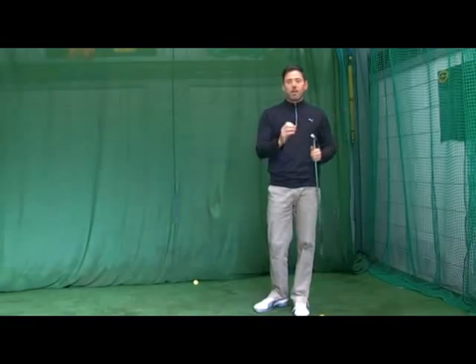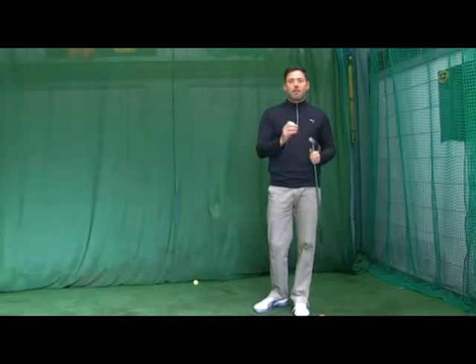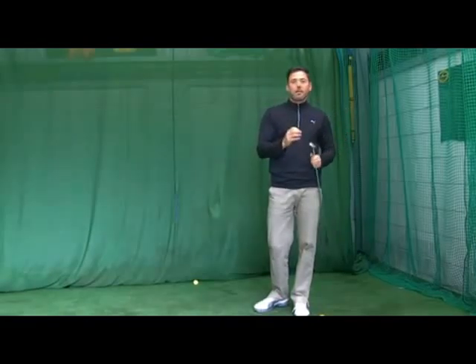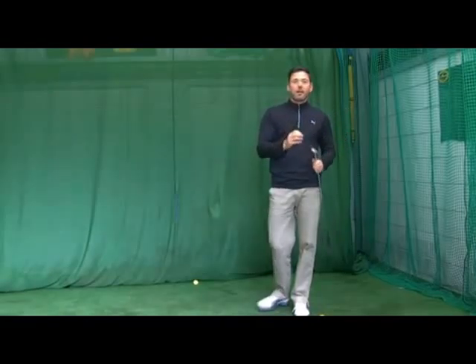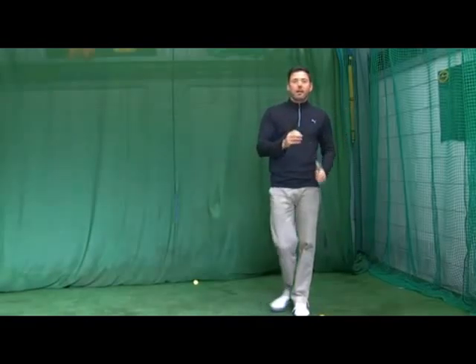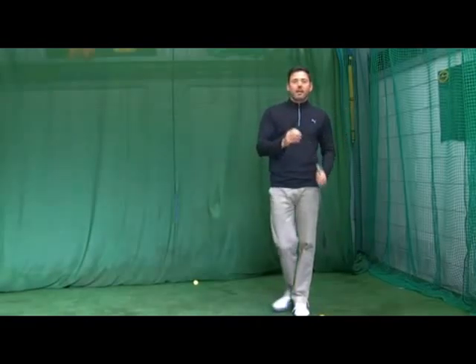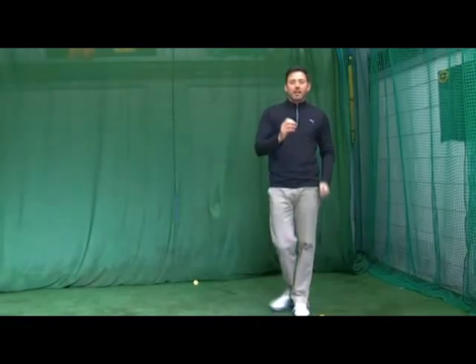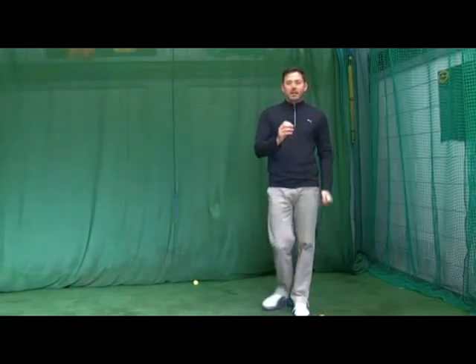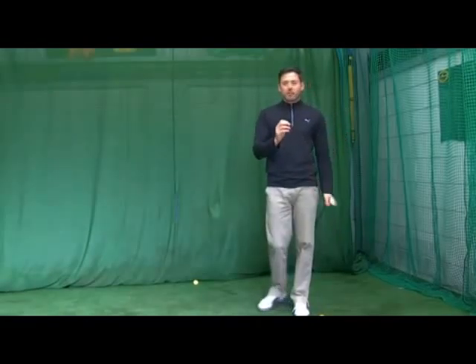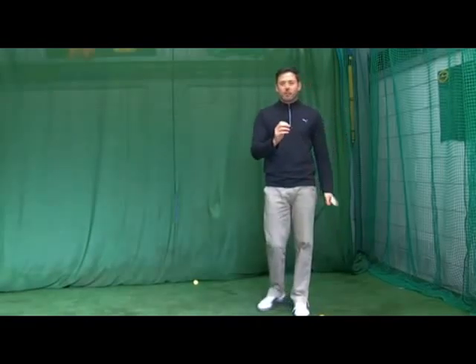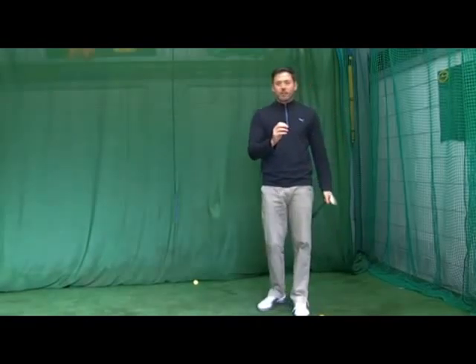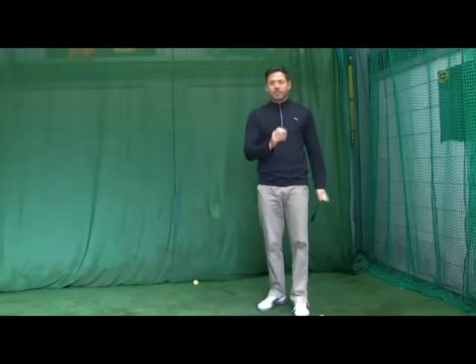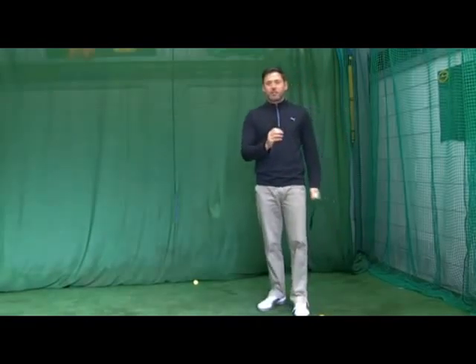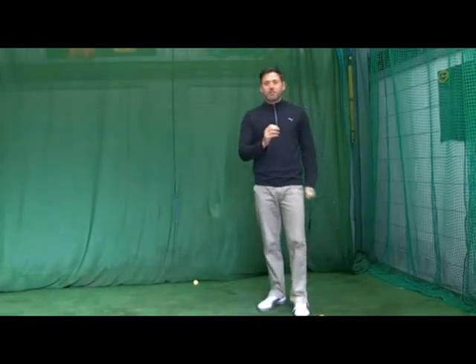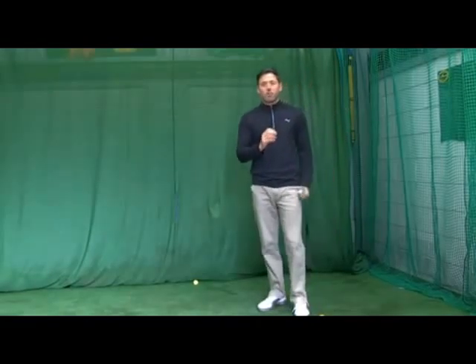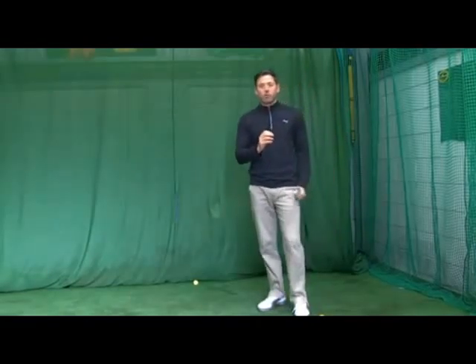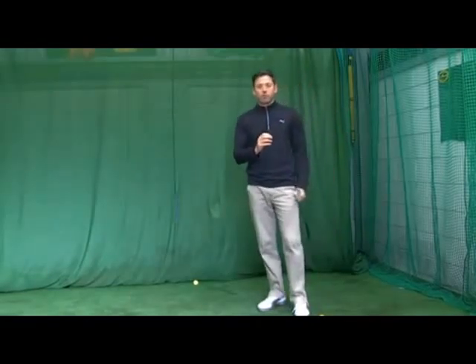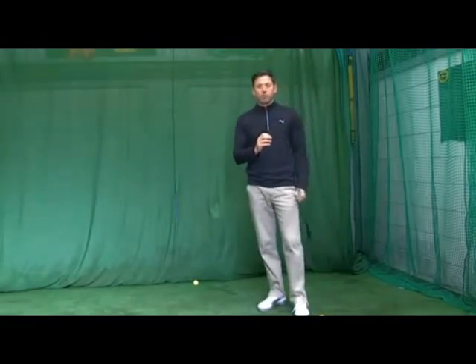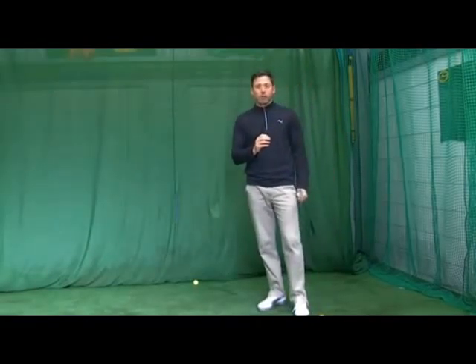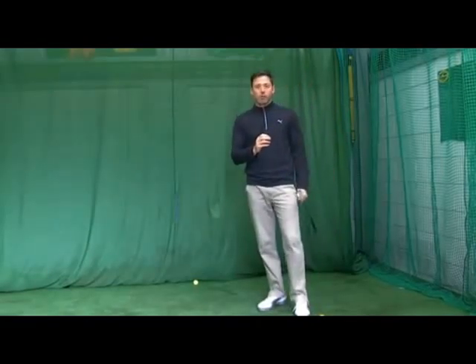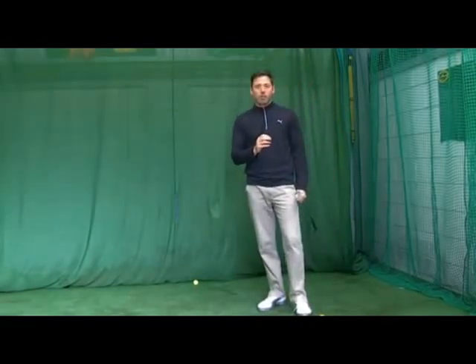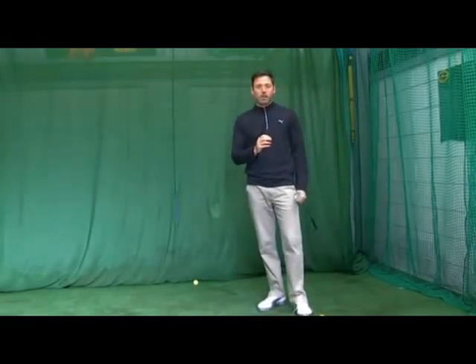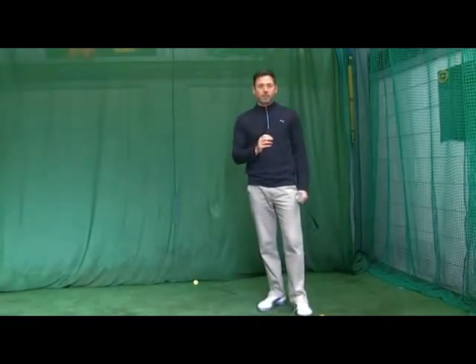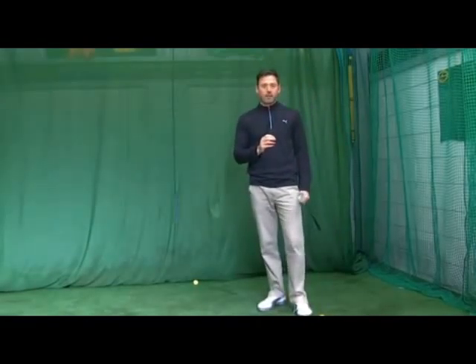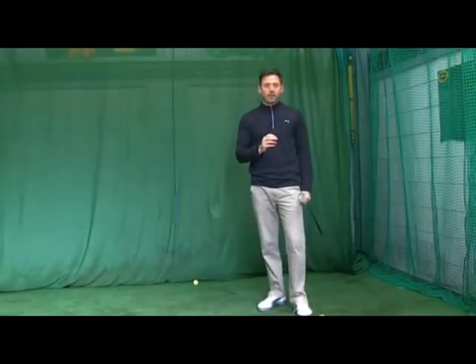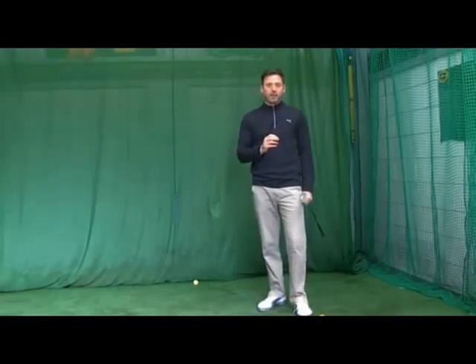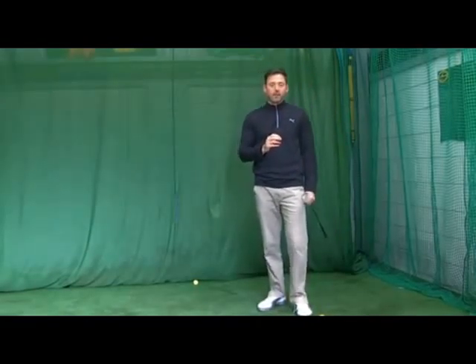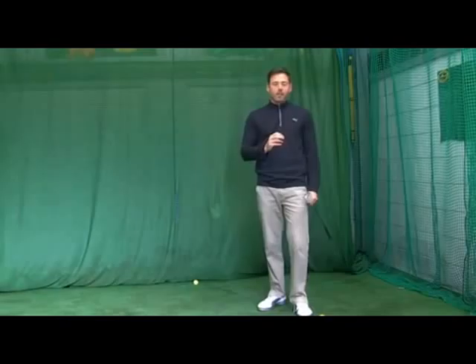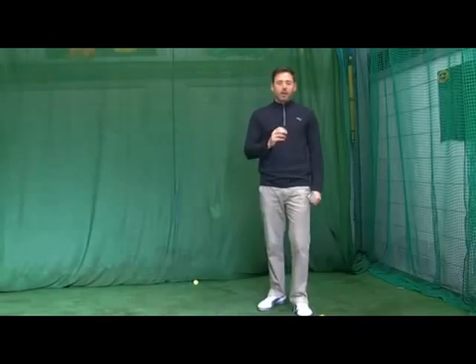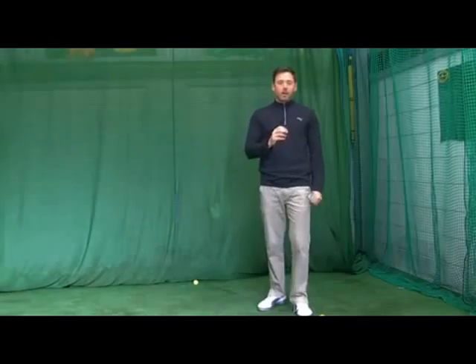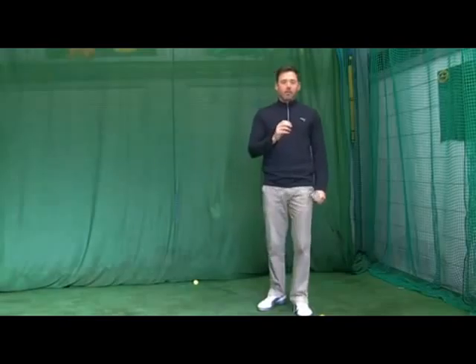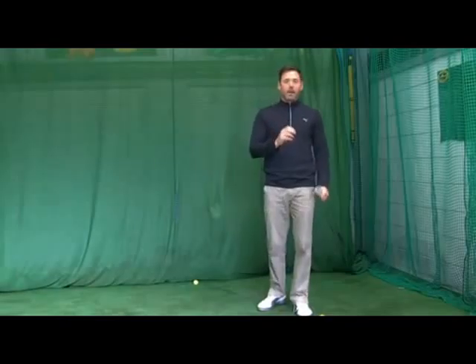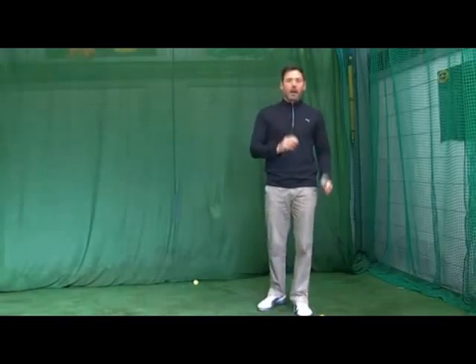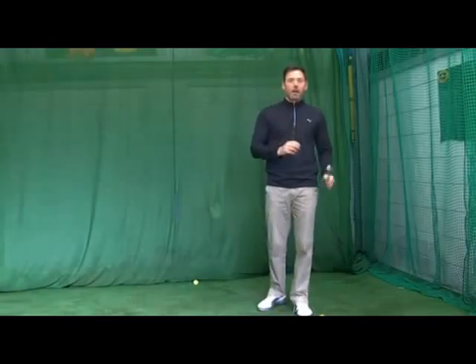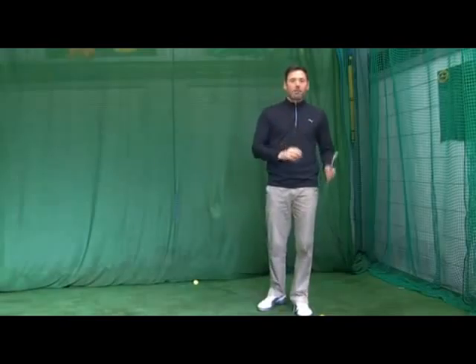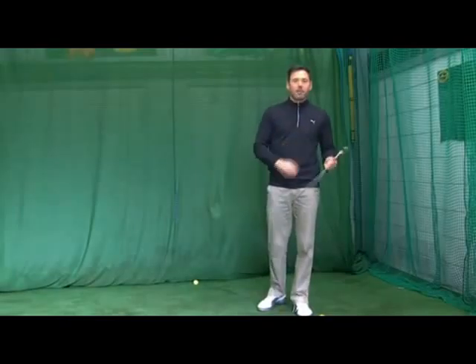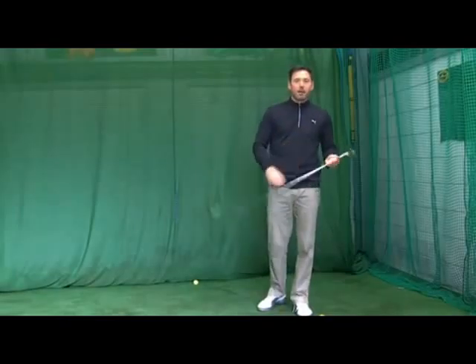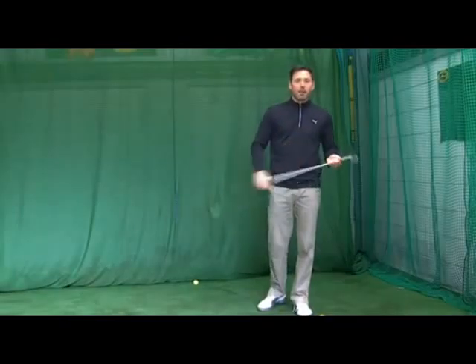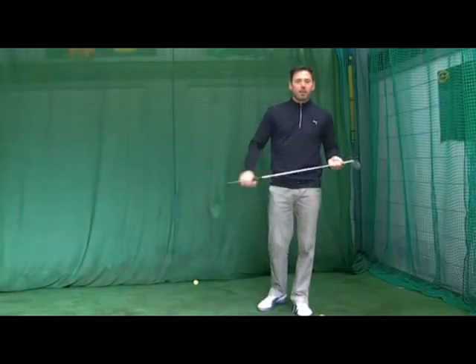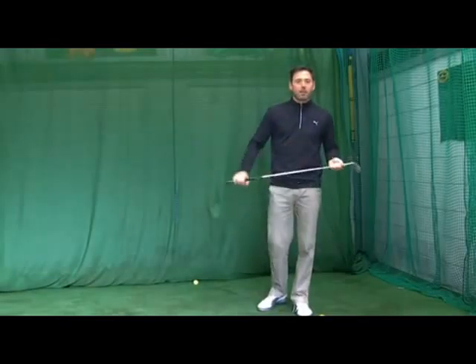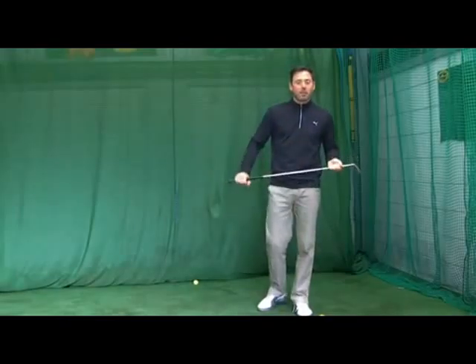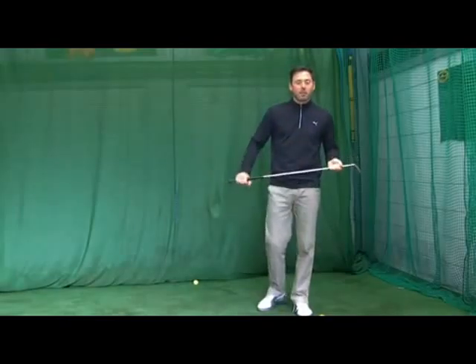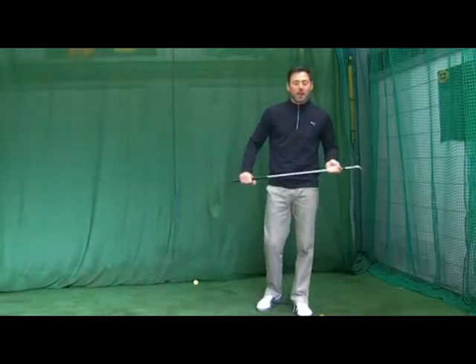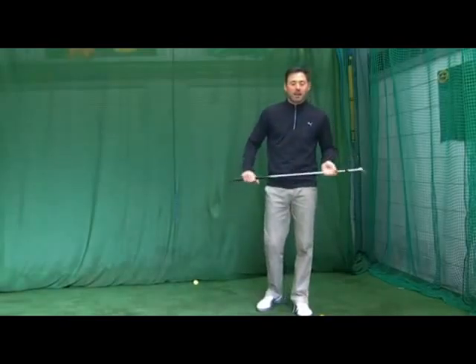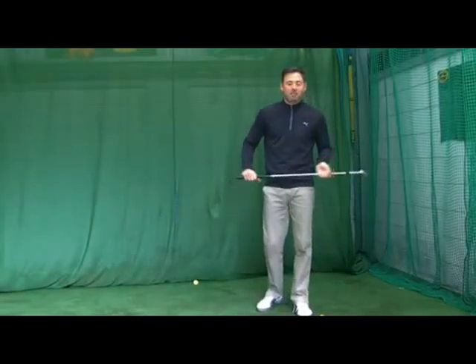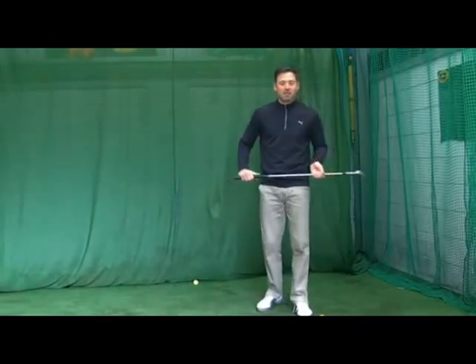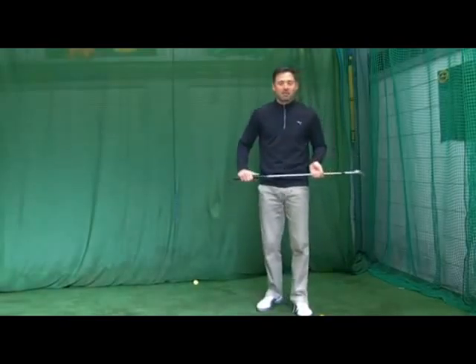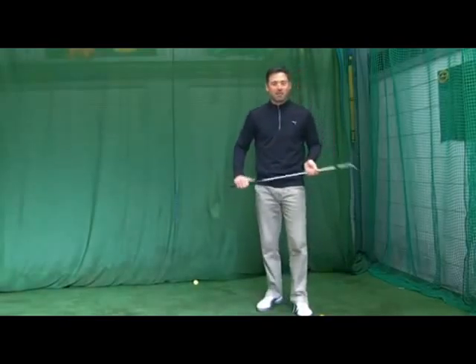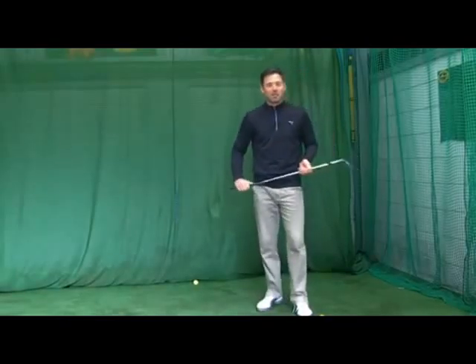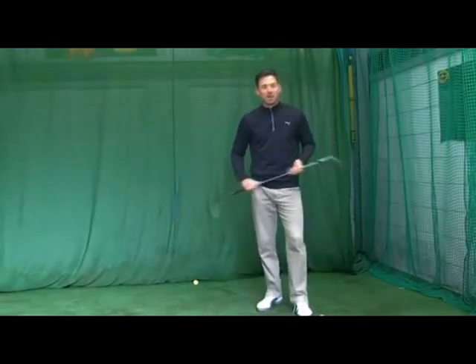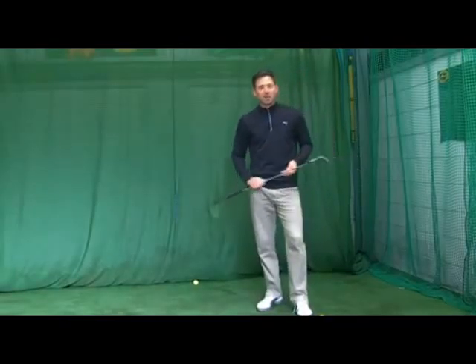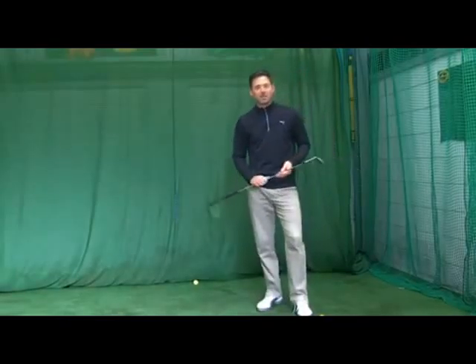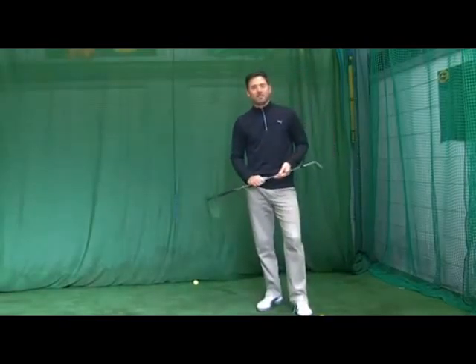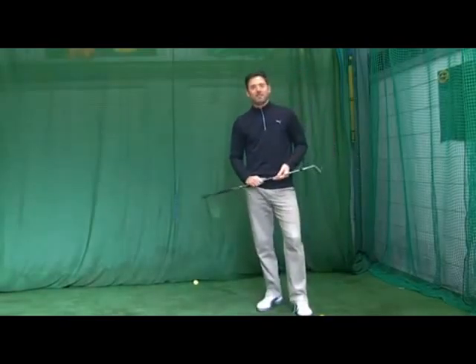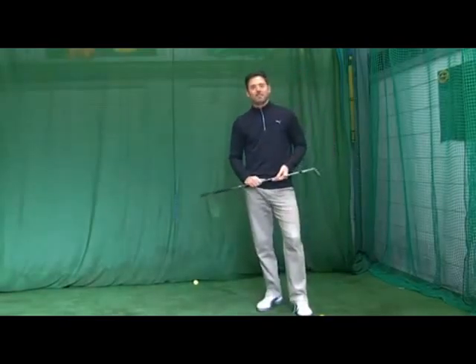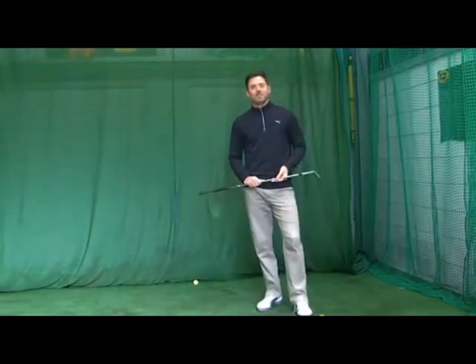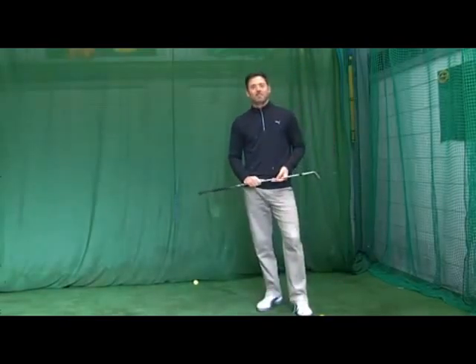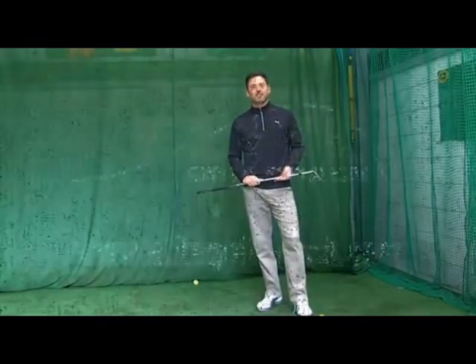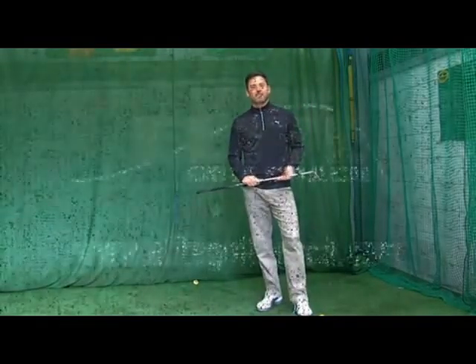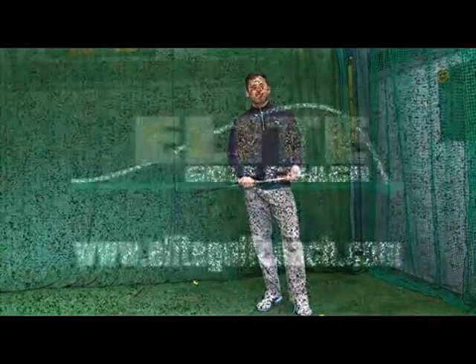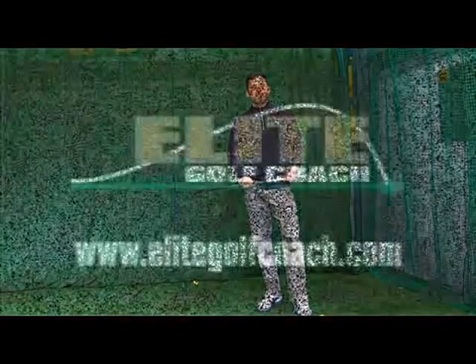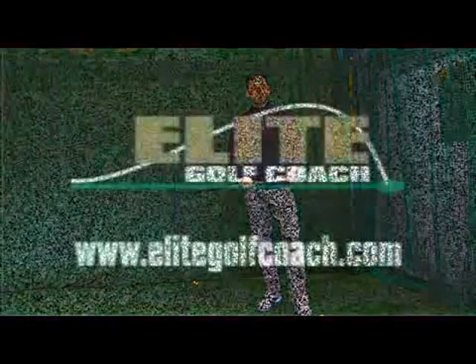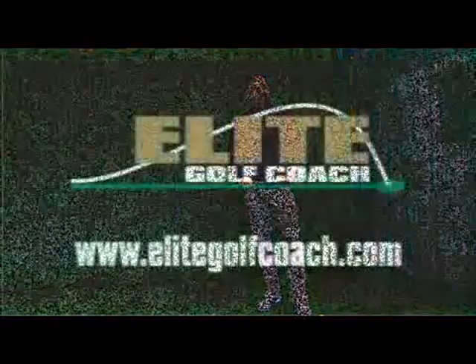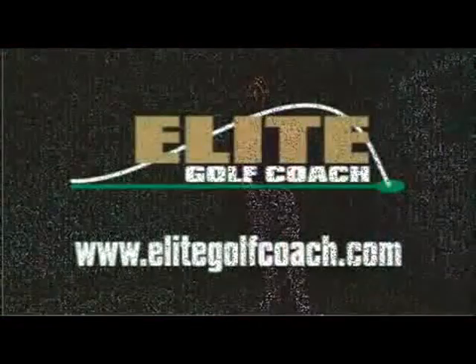So remember: less wrists, more control for pitchers. I hope that helps you, and we'll see you for next month's tip of the month.